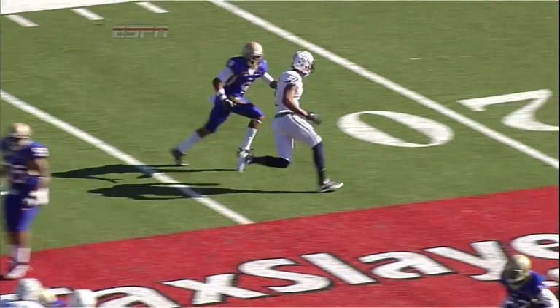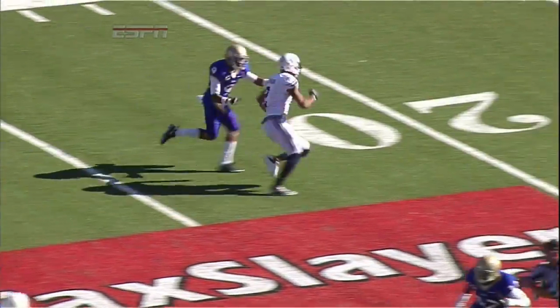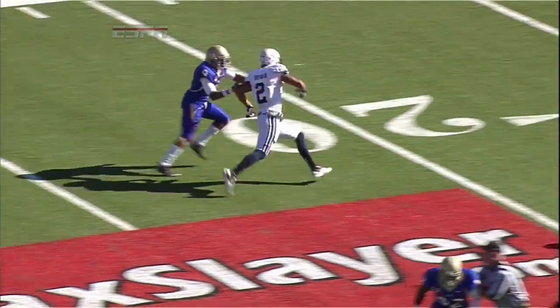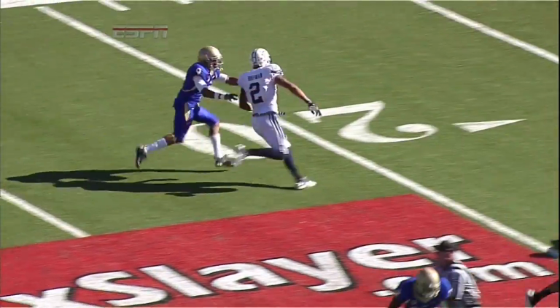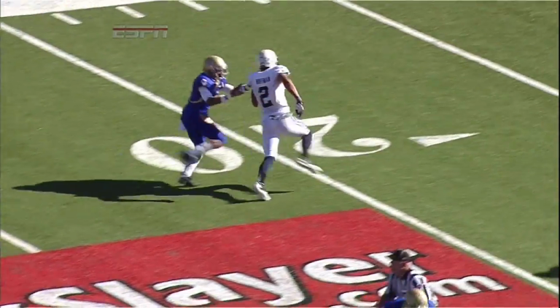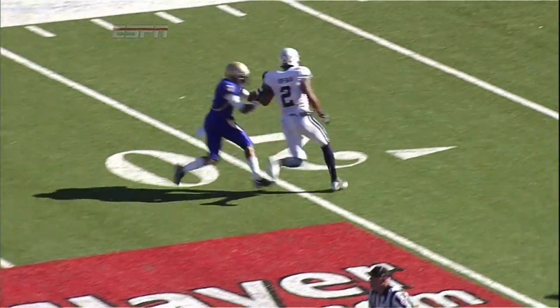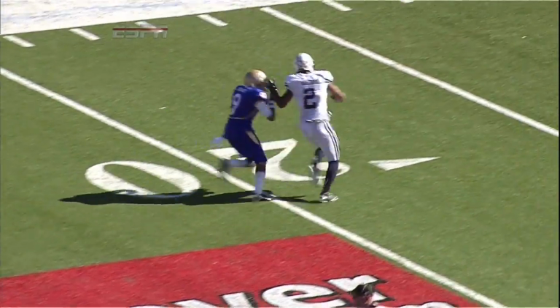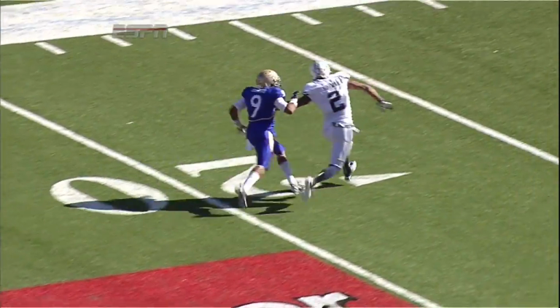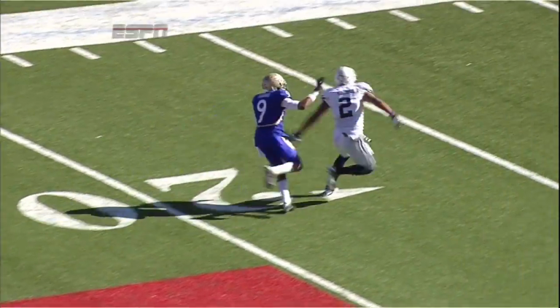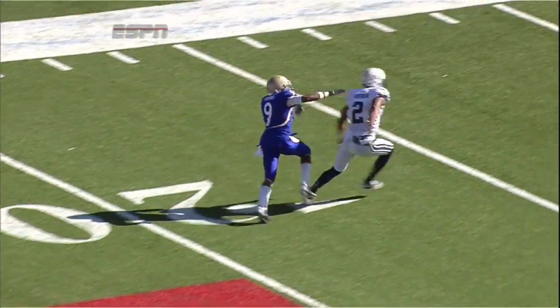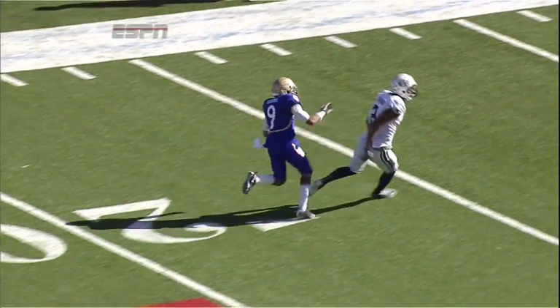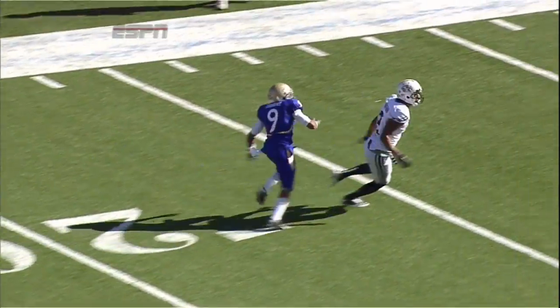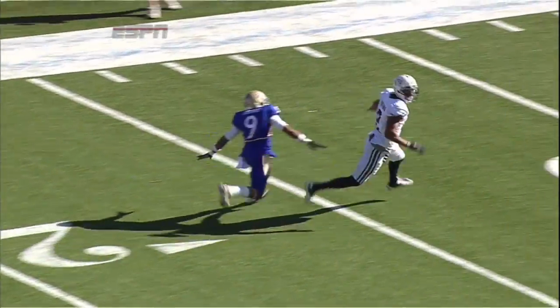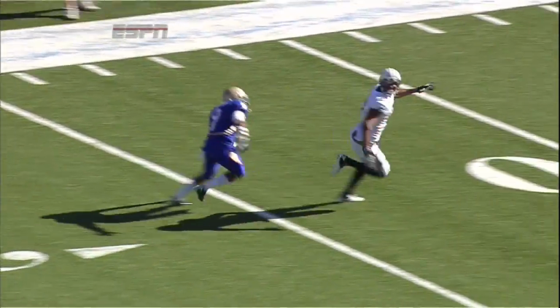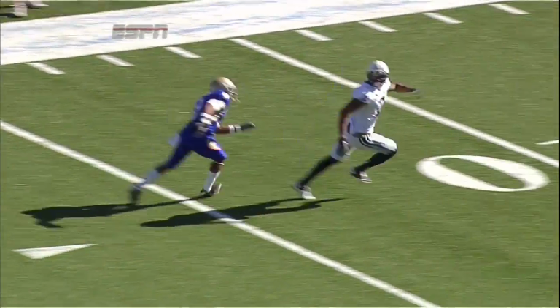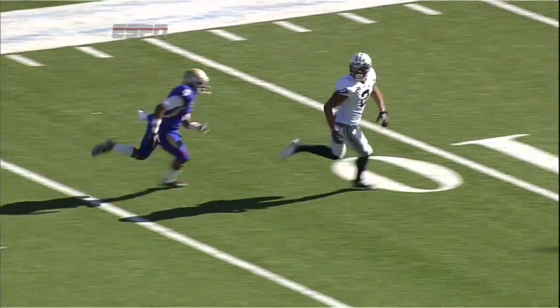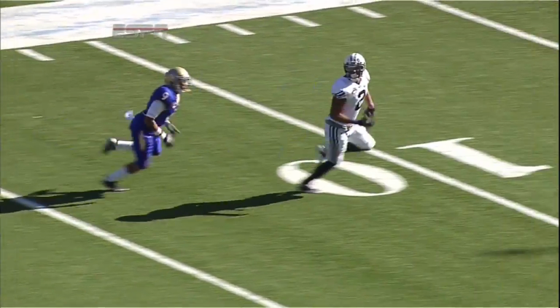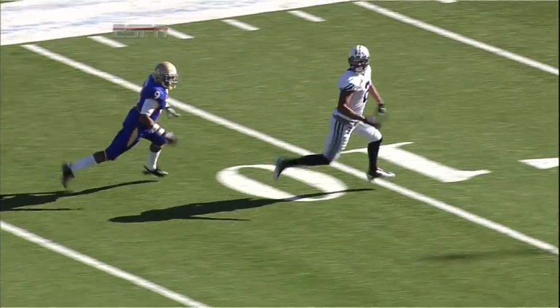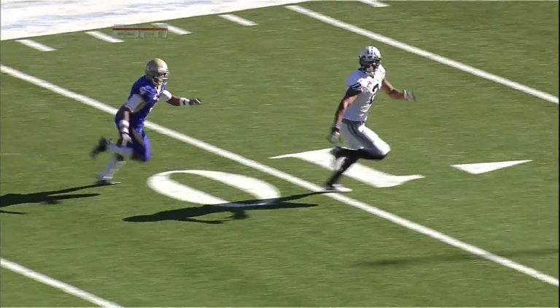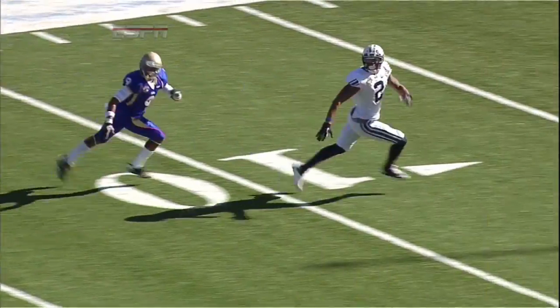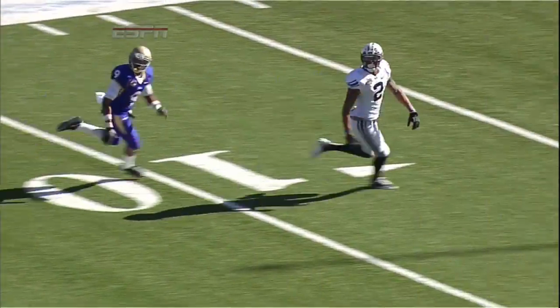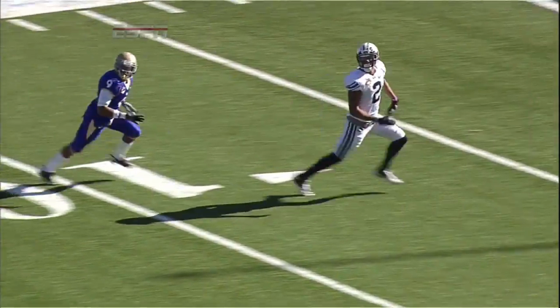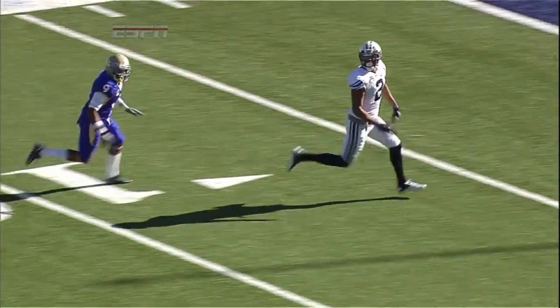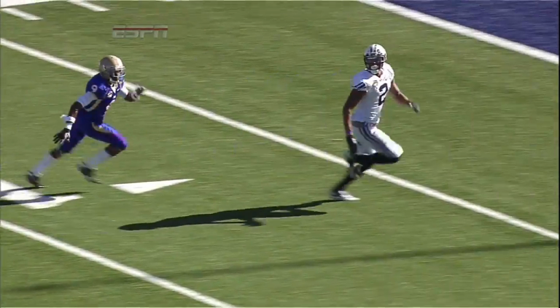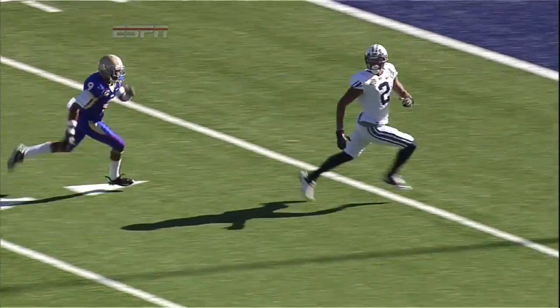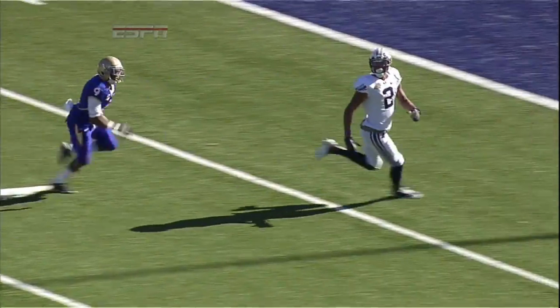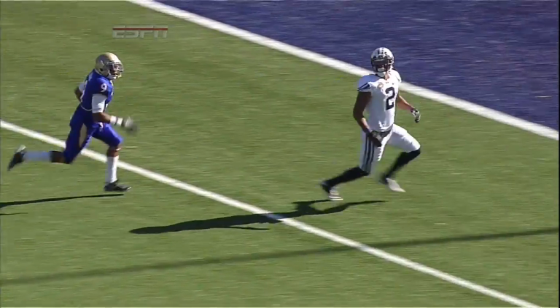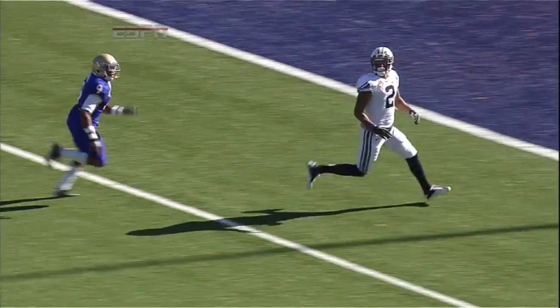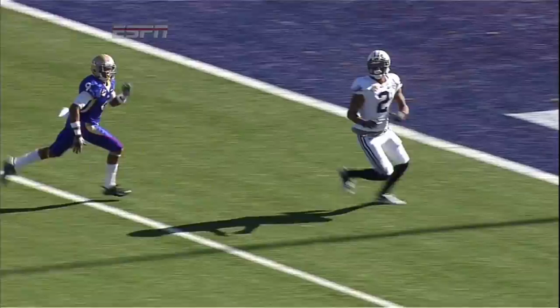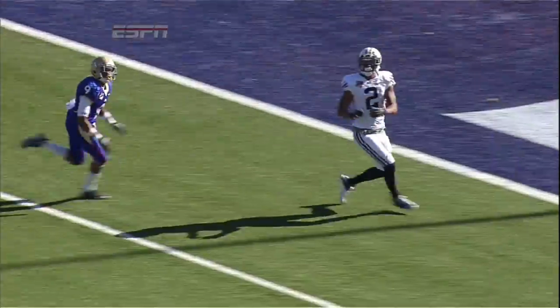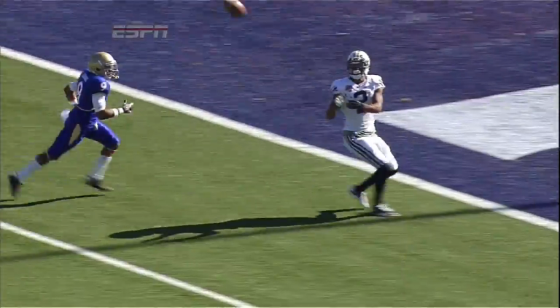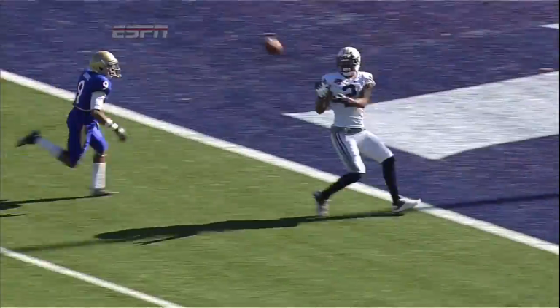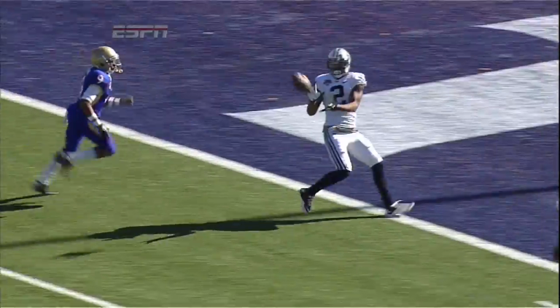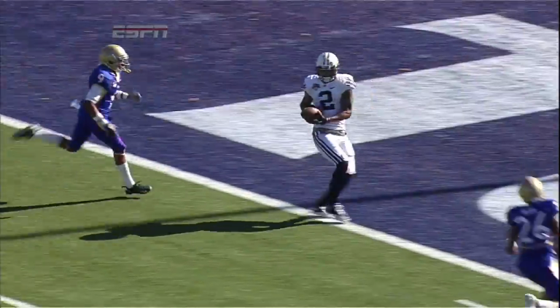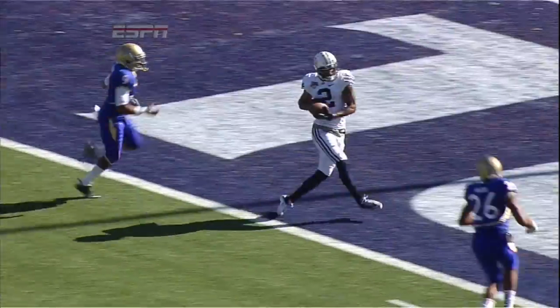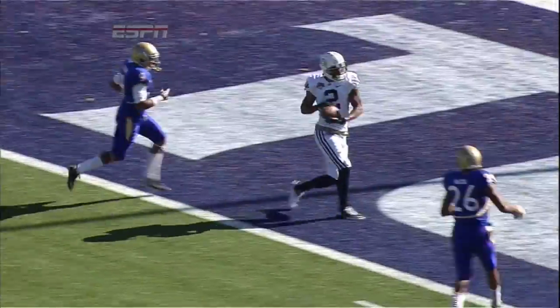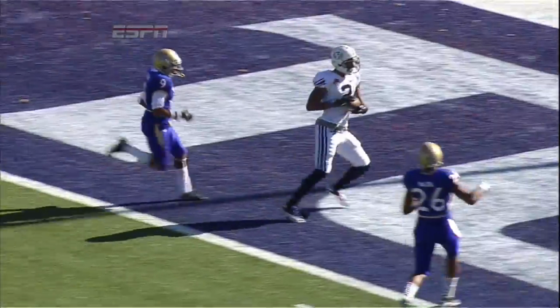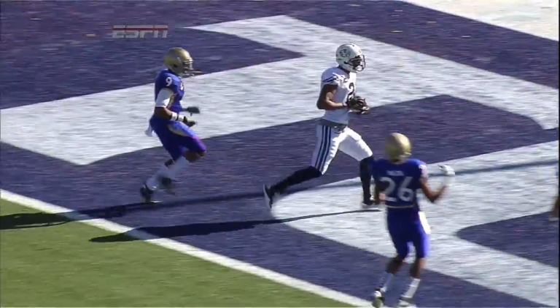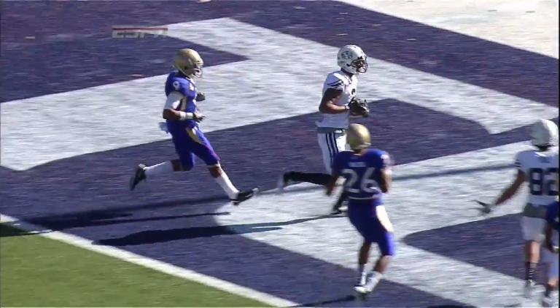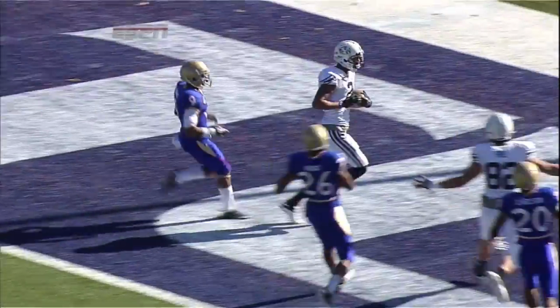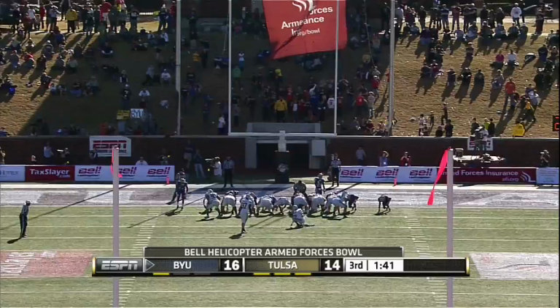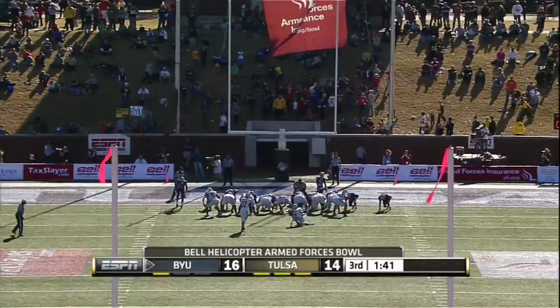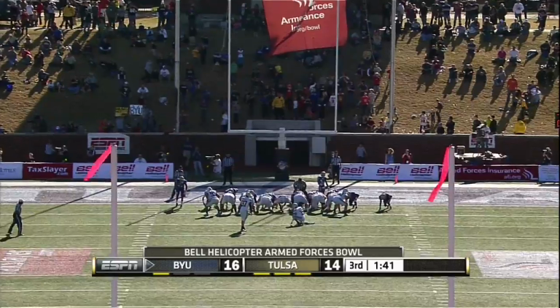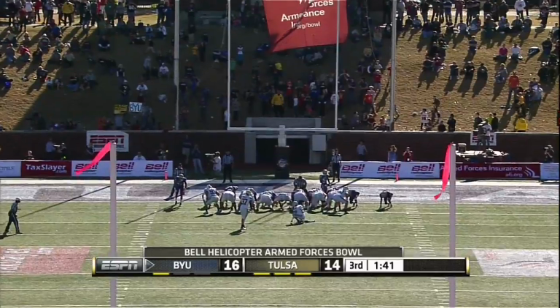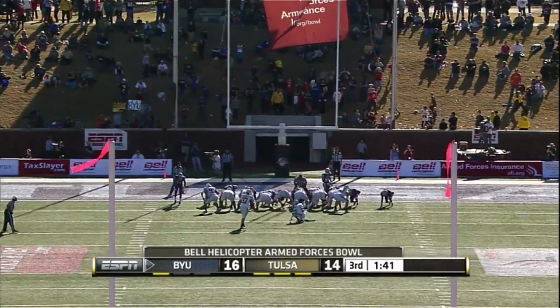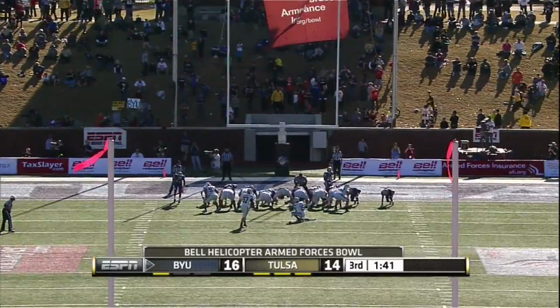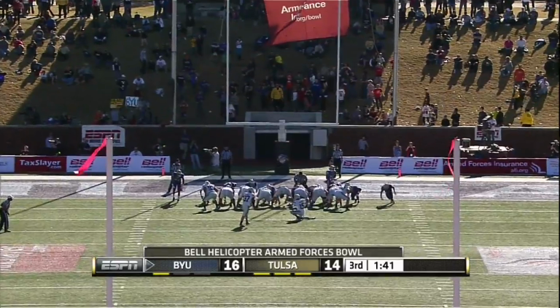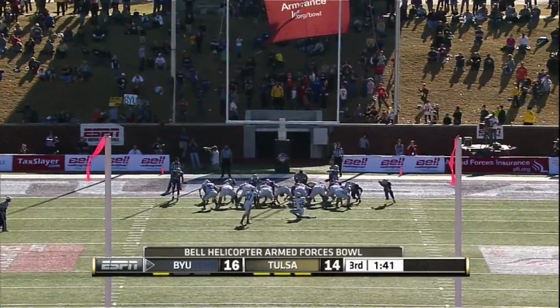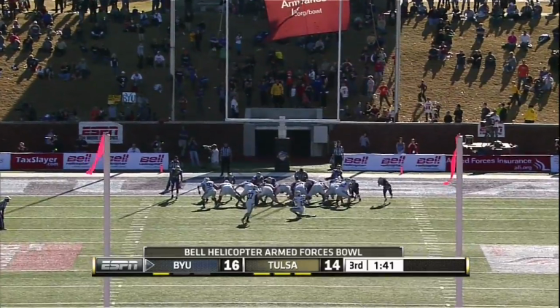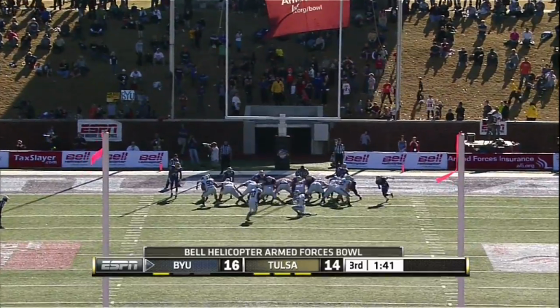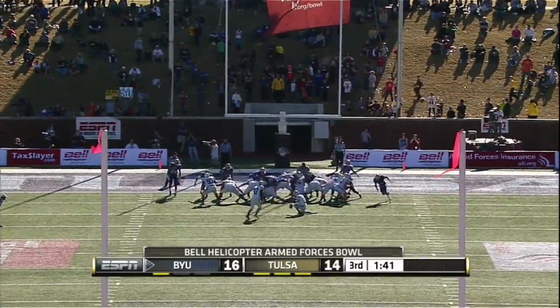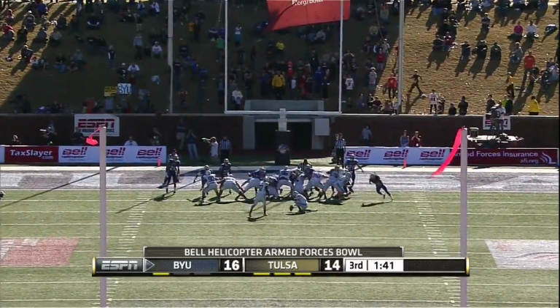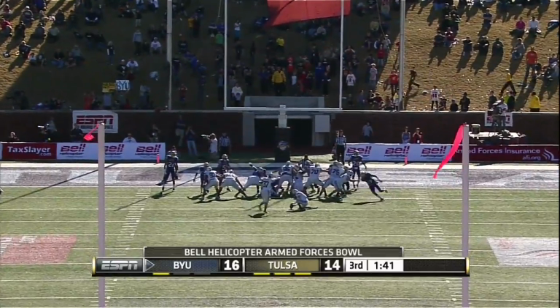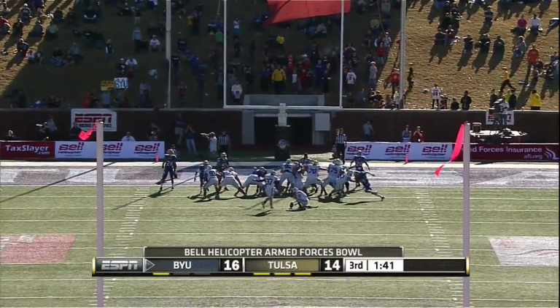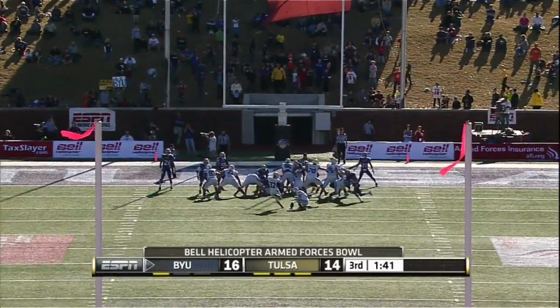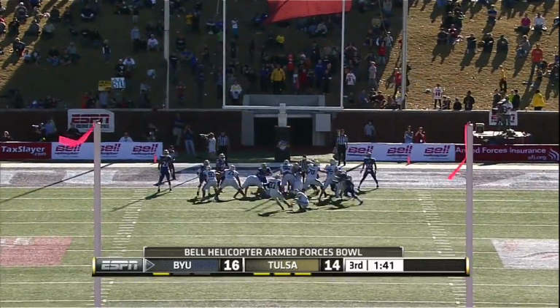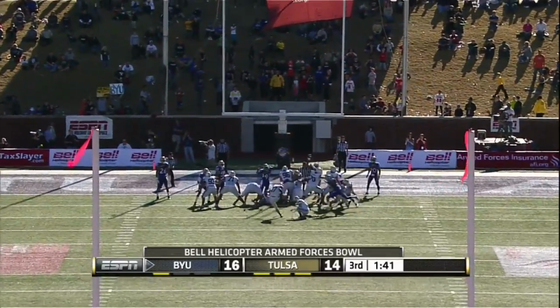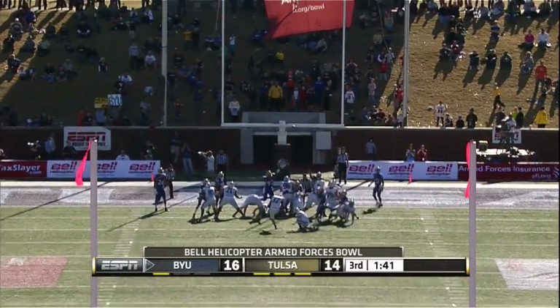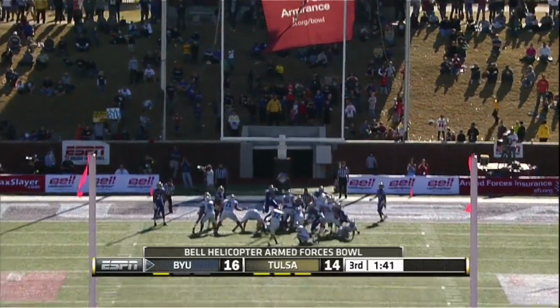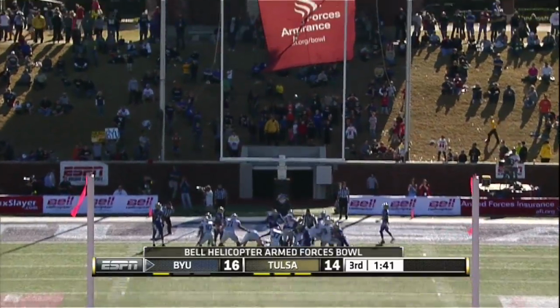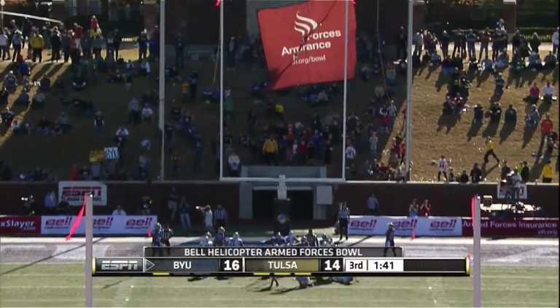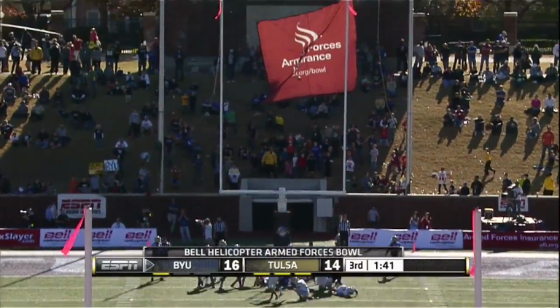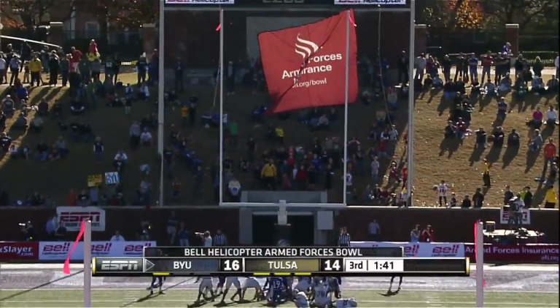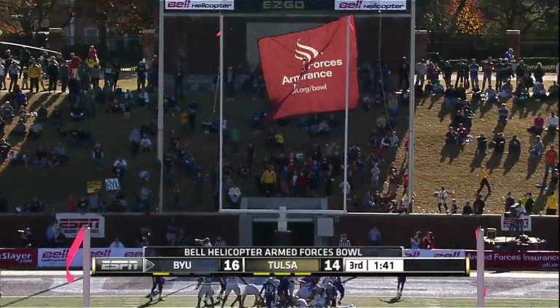Wilson looks there, looks away, and hard to the right side — and that opened up Sorensen to attempt the extra point.